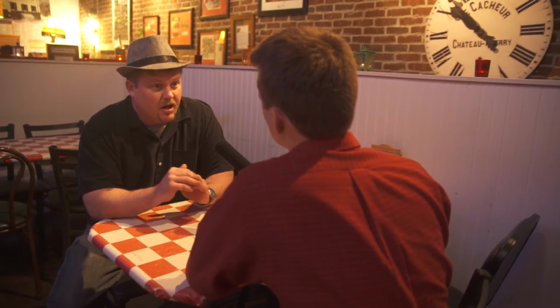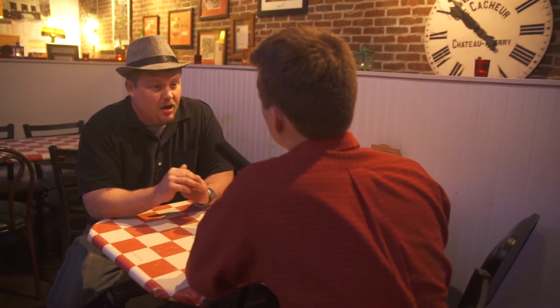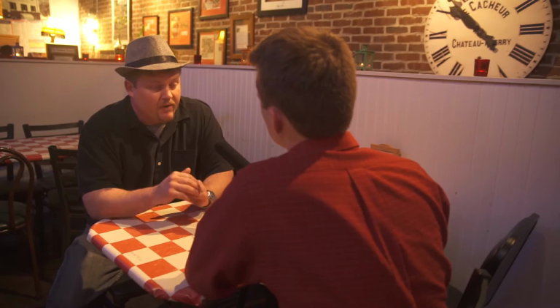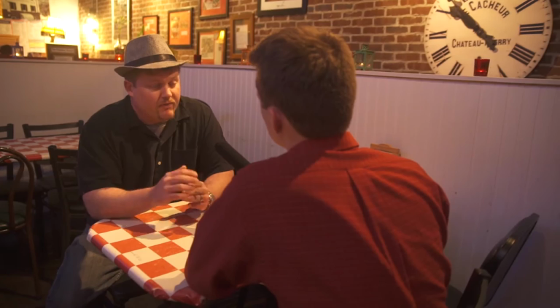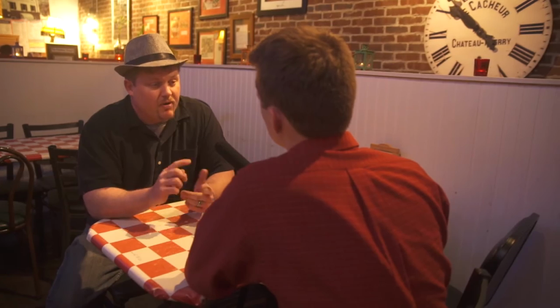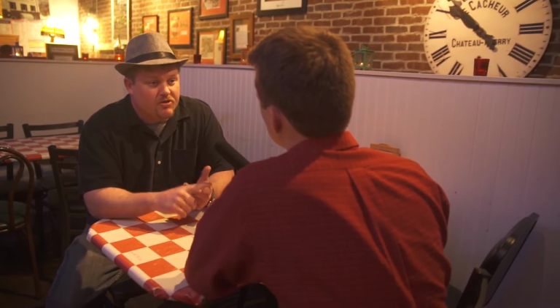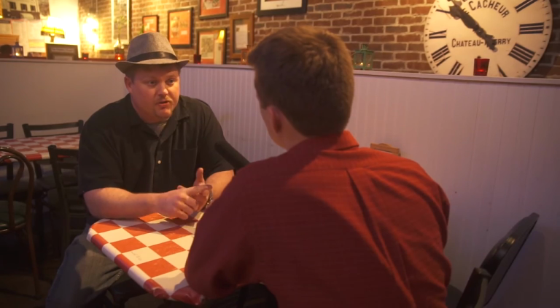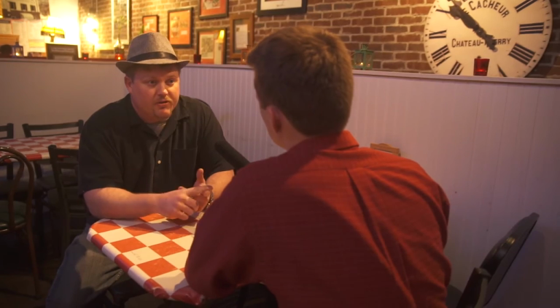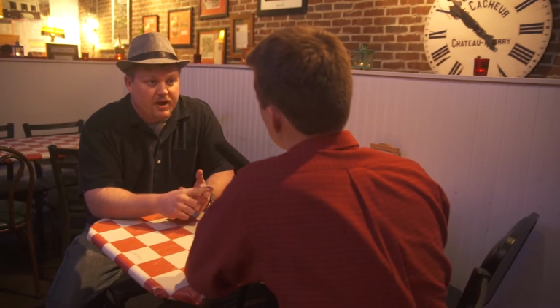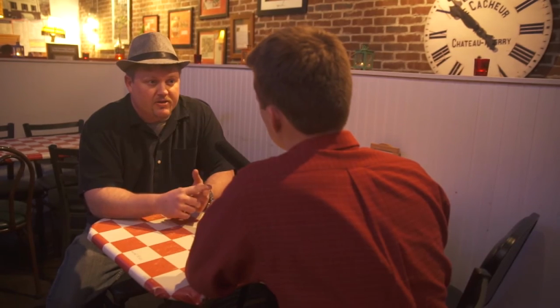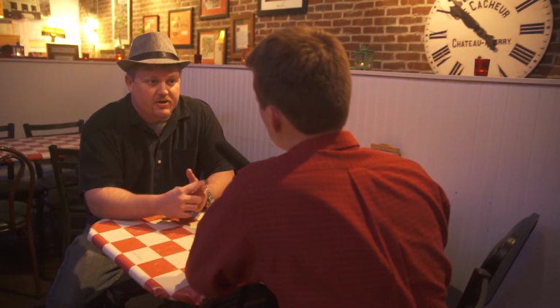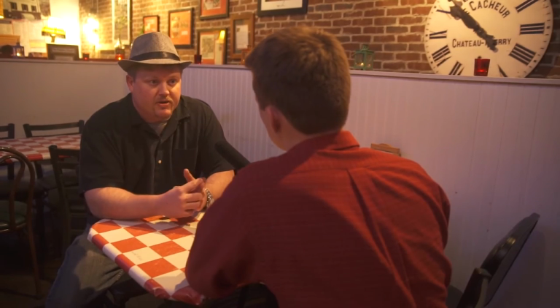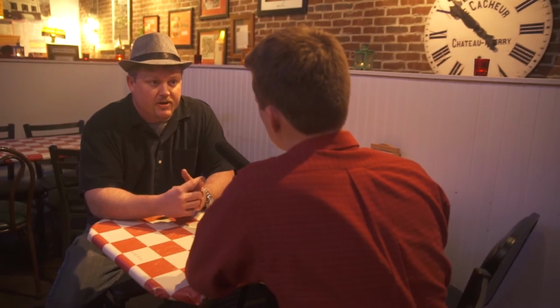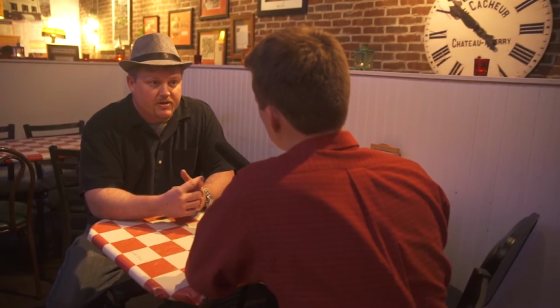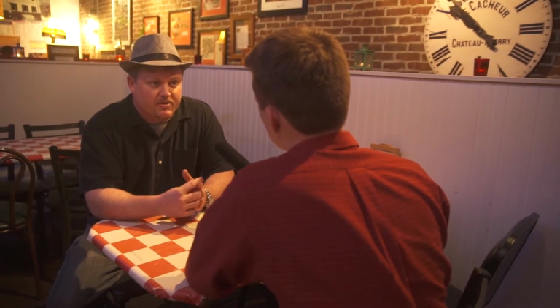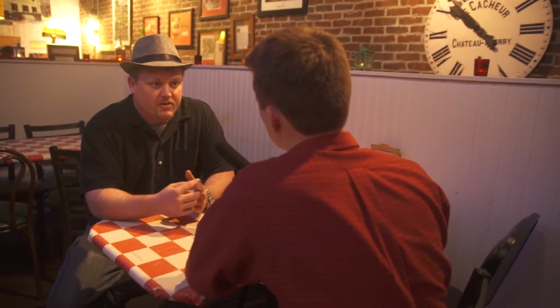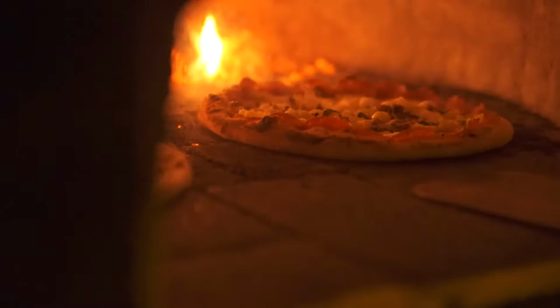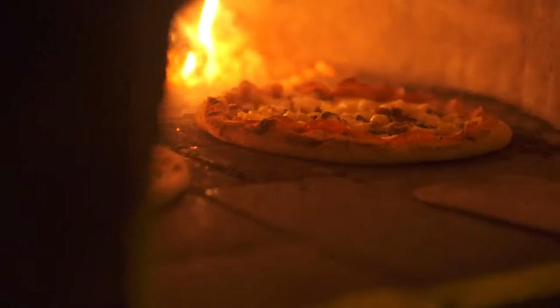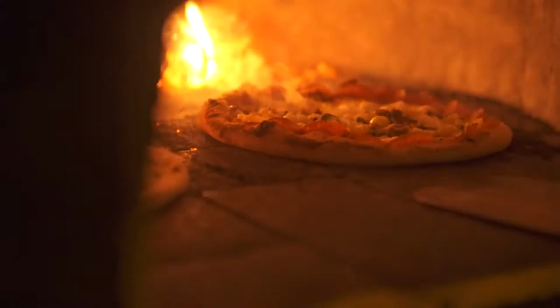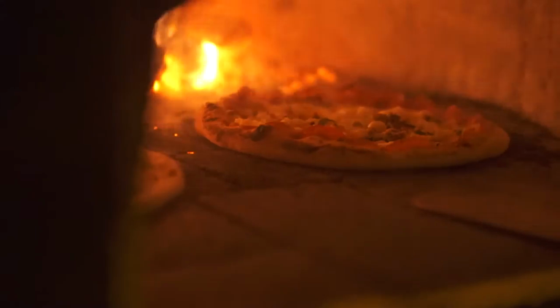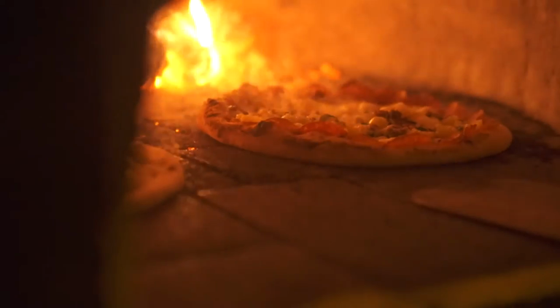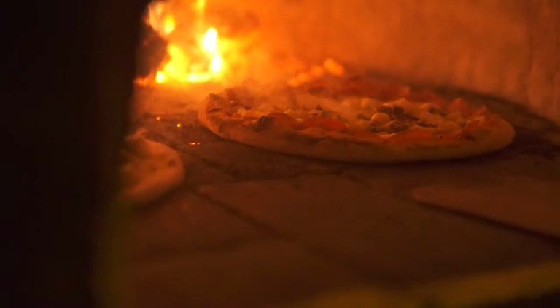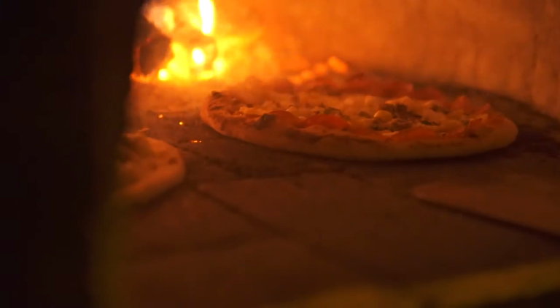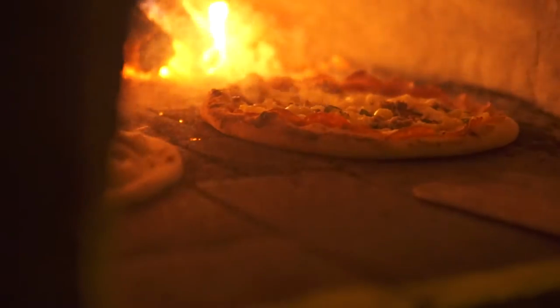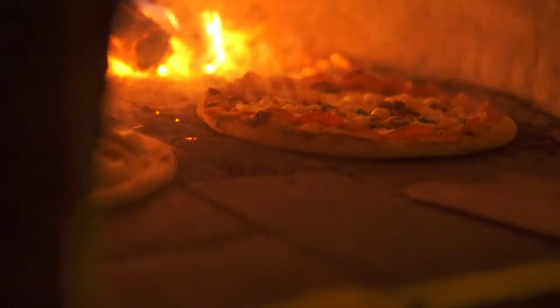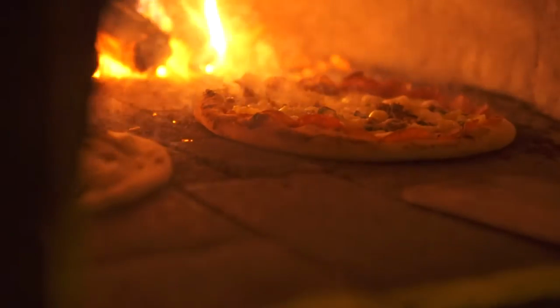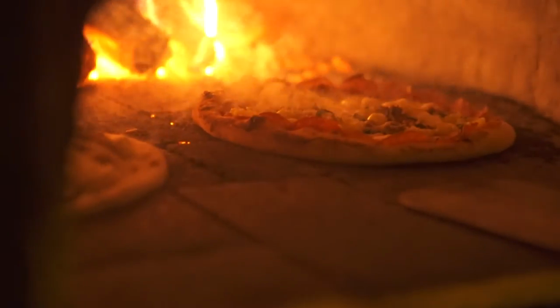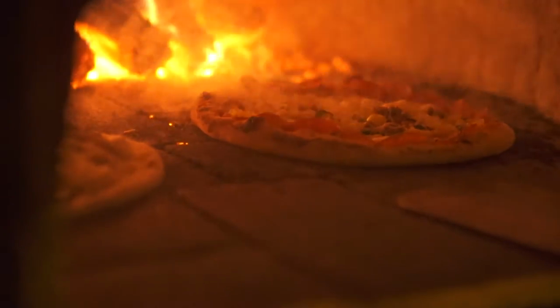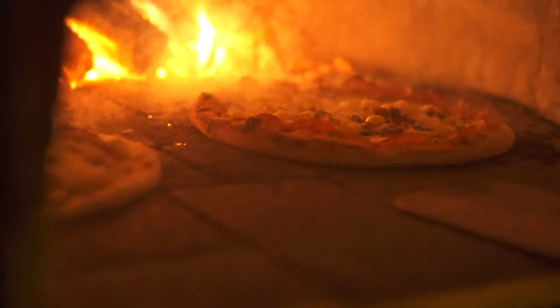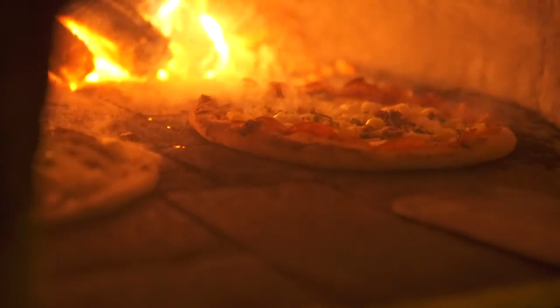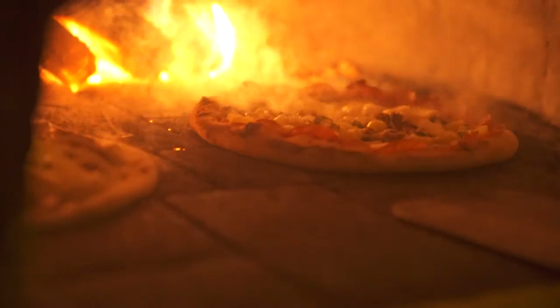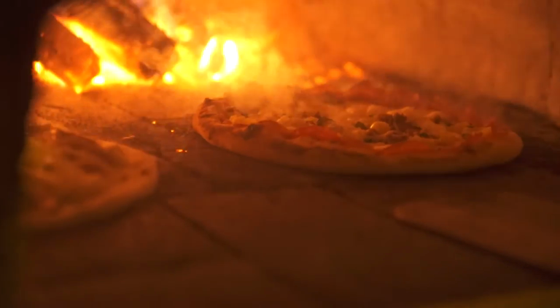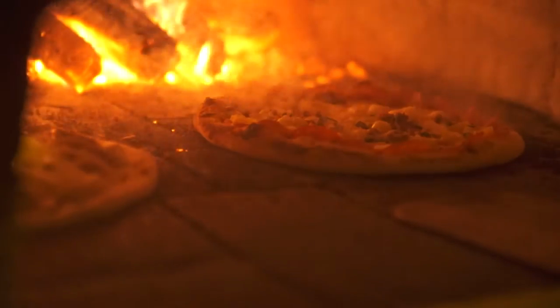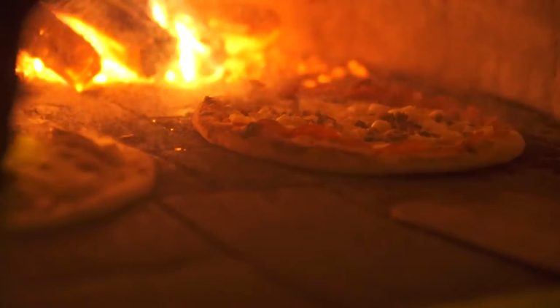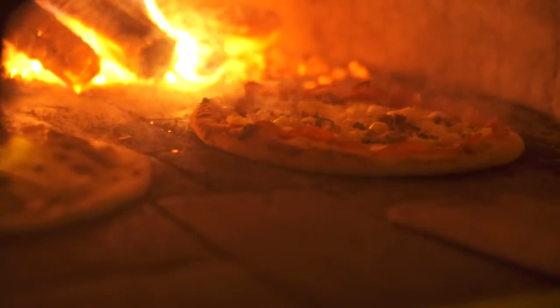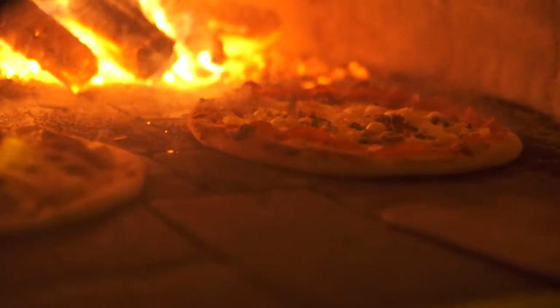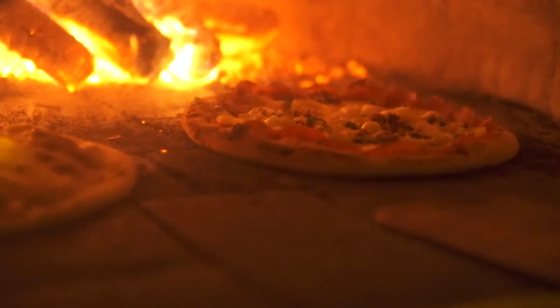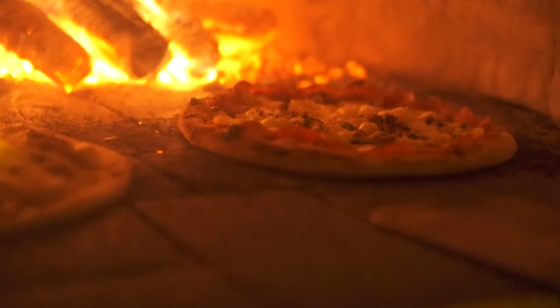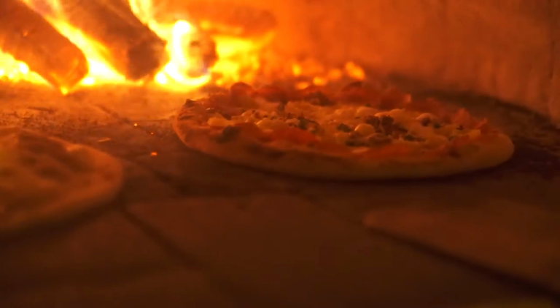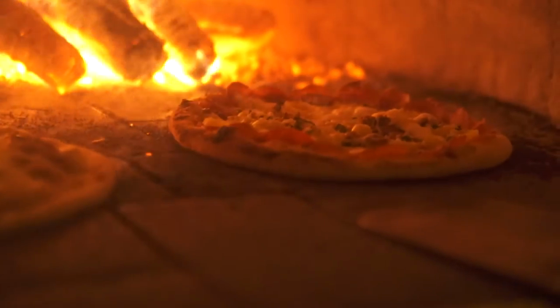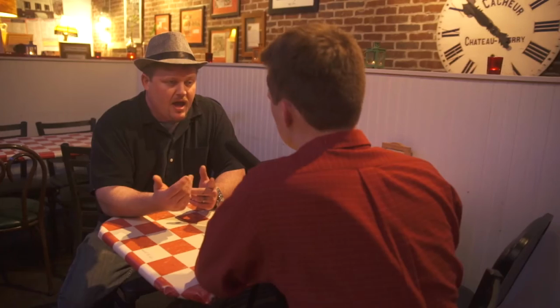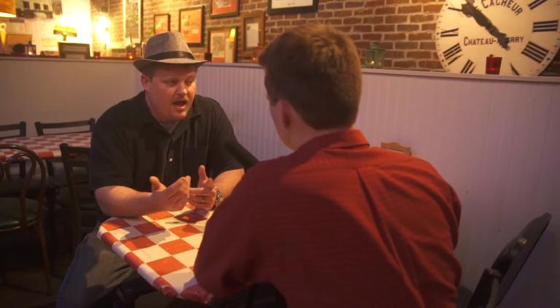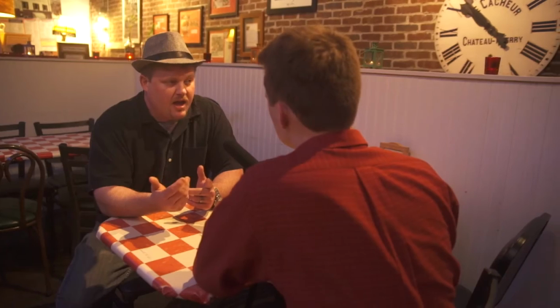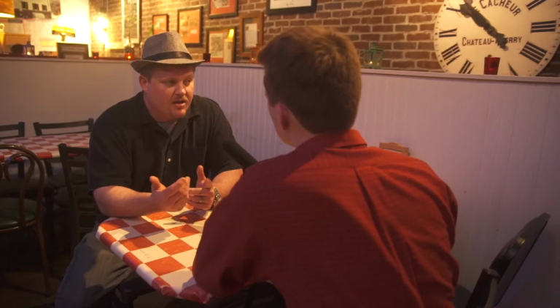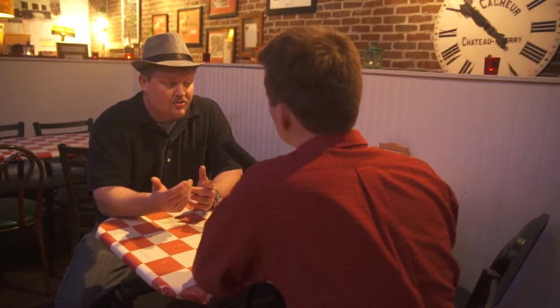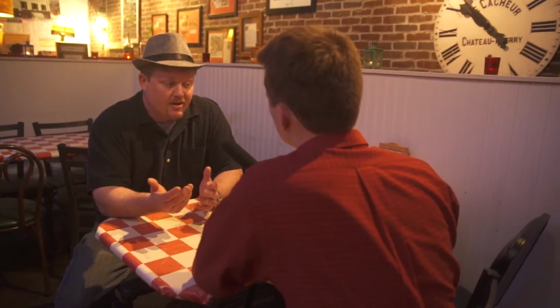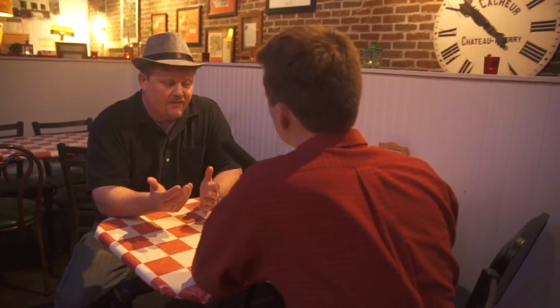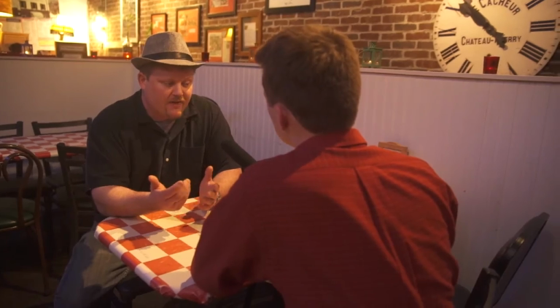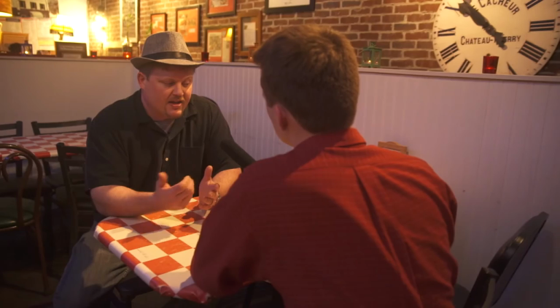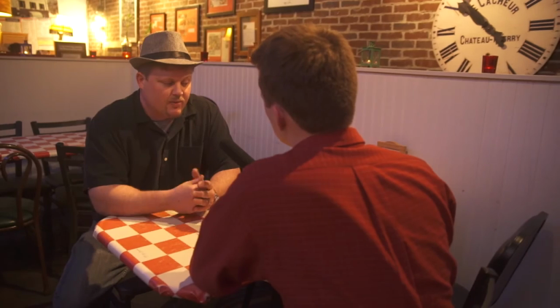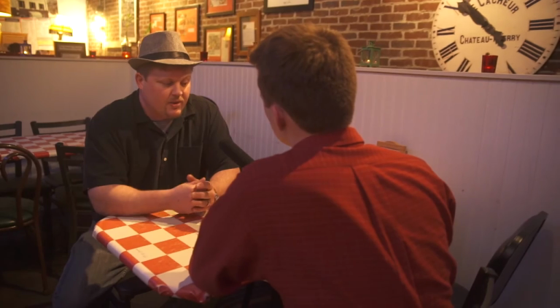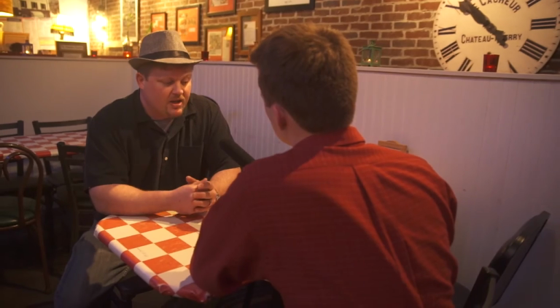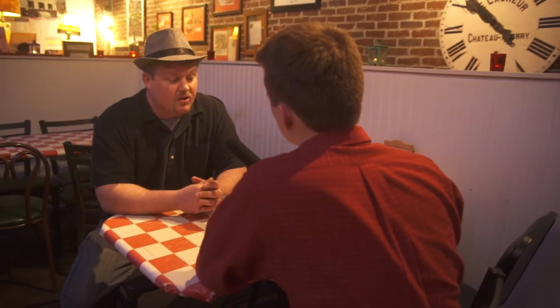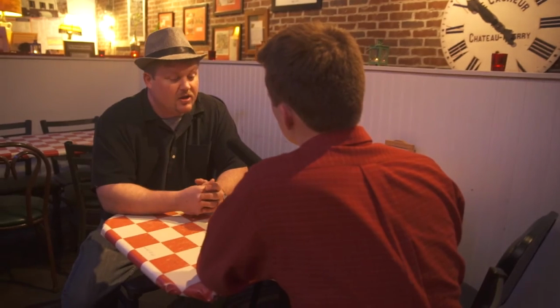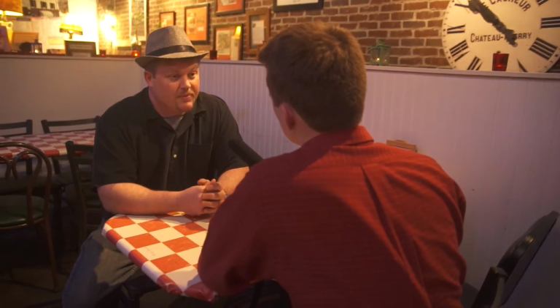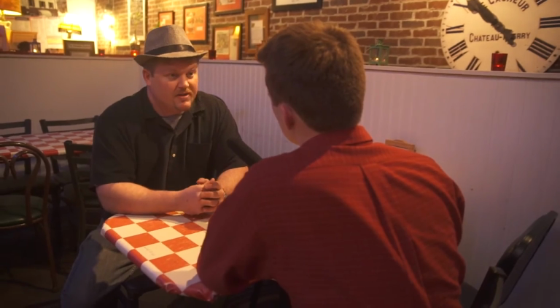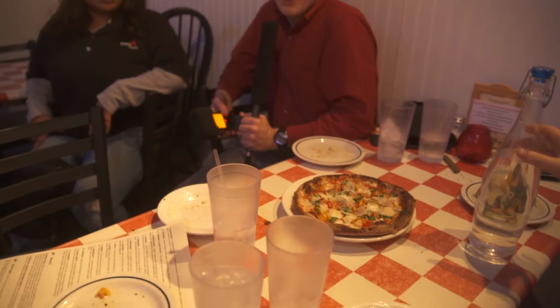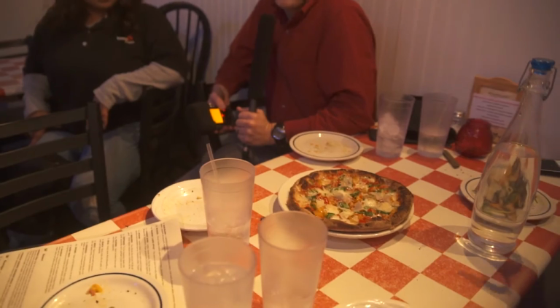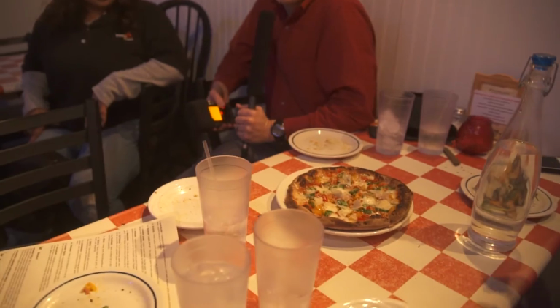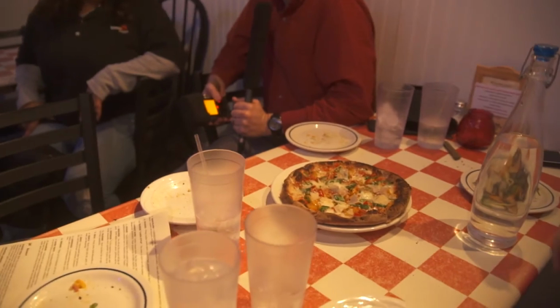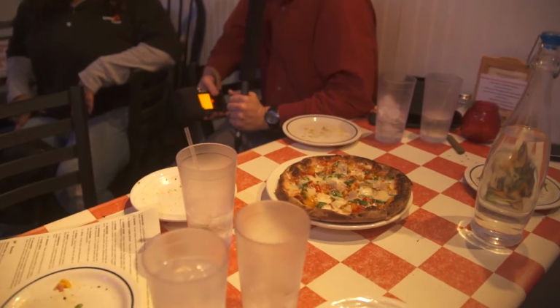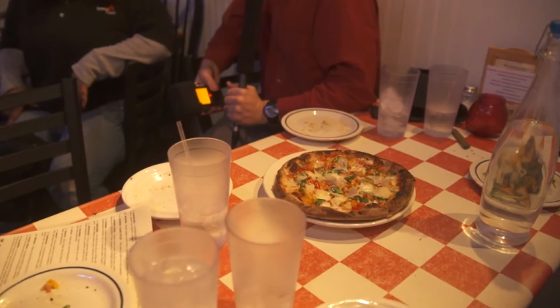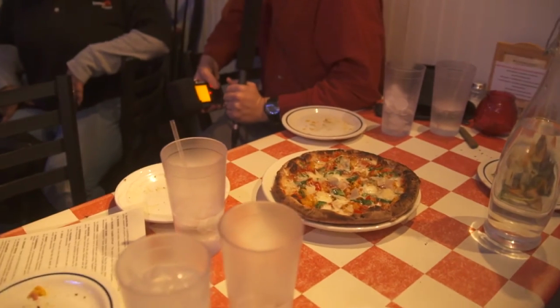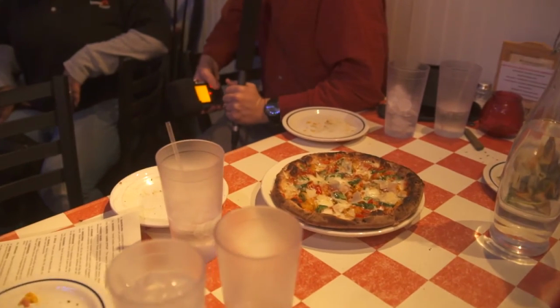Our oven runs 2,000 degrees, which is great for the crust, great for the ingredients, and great for the fact that we can cook a pizza in a minute and a half.